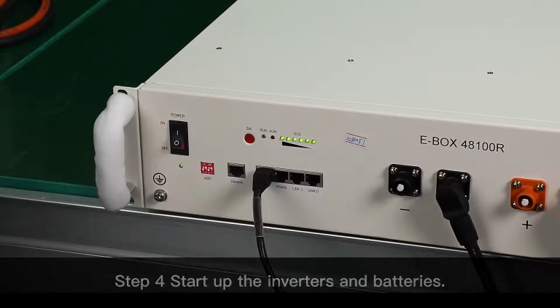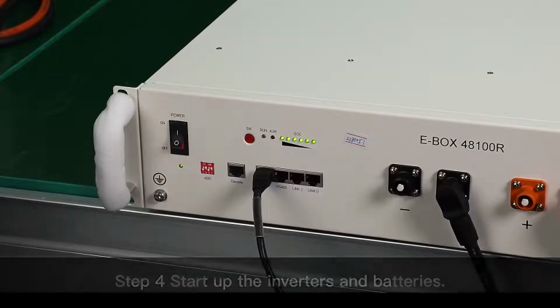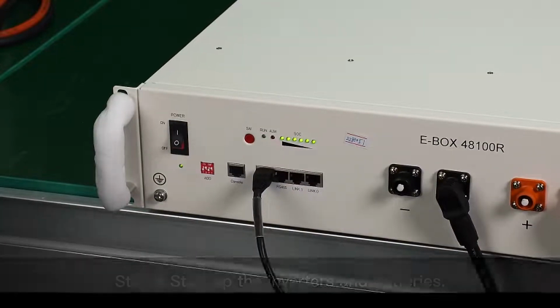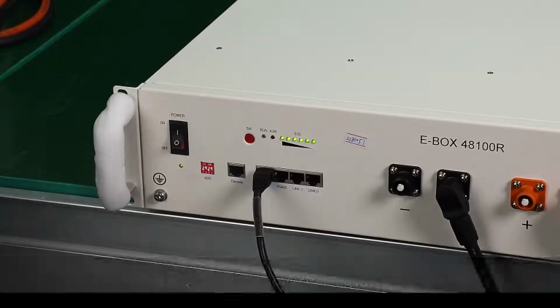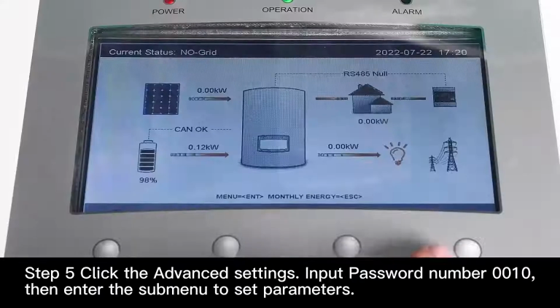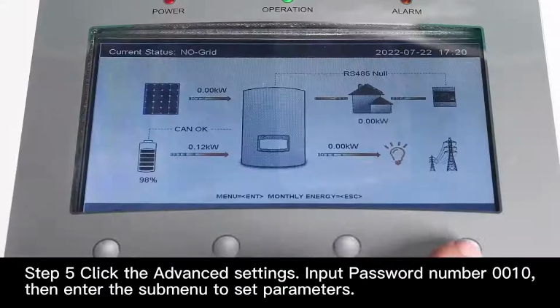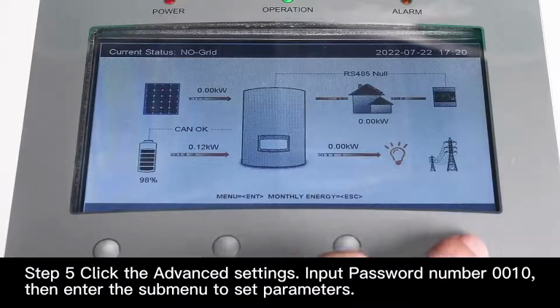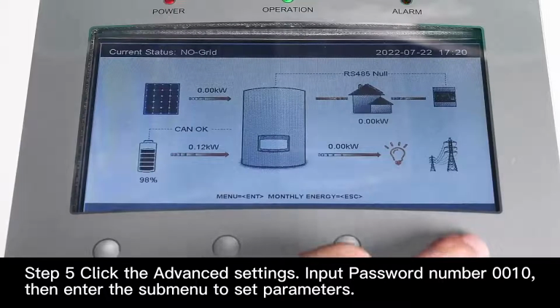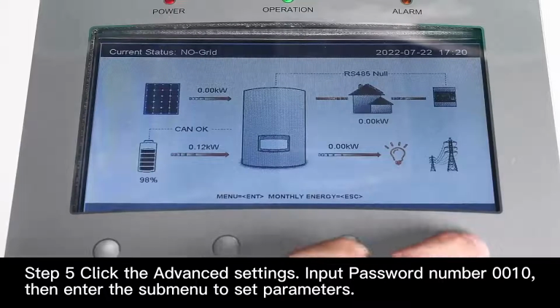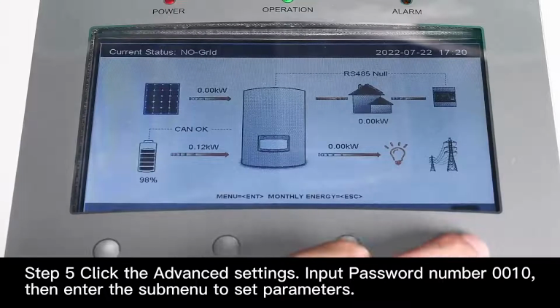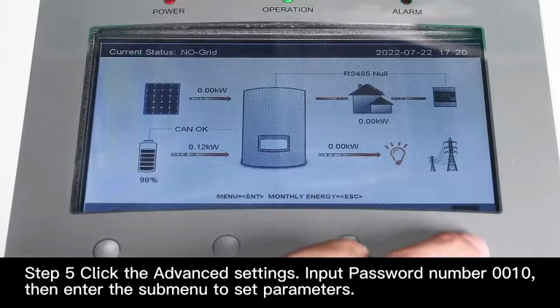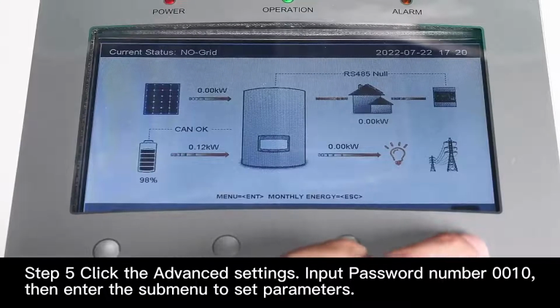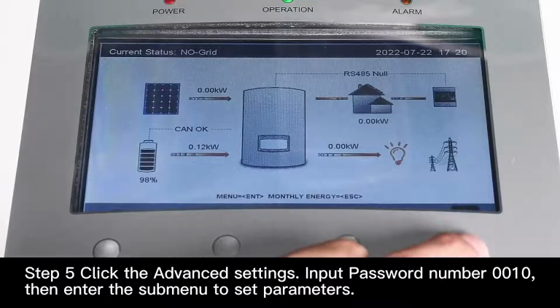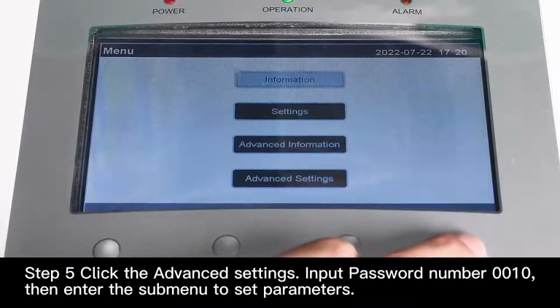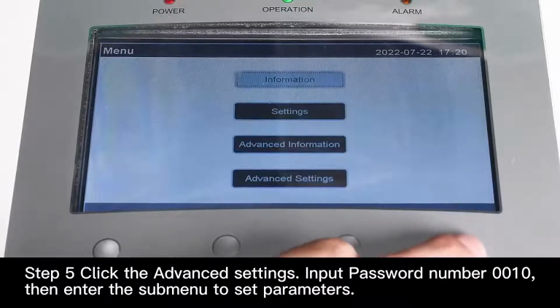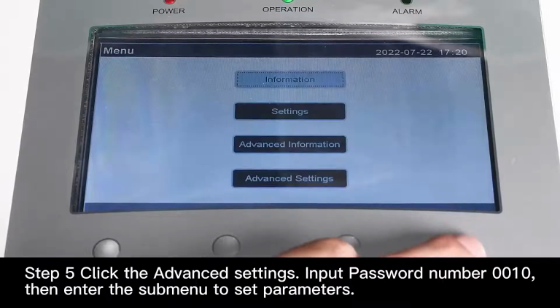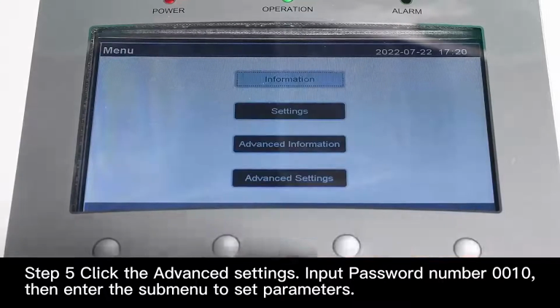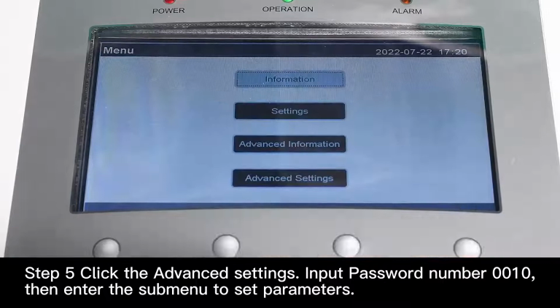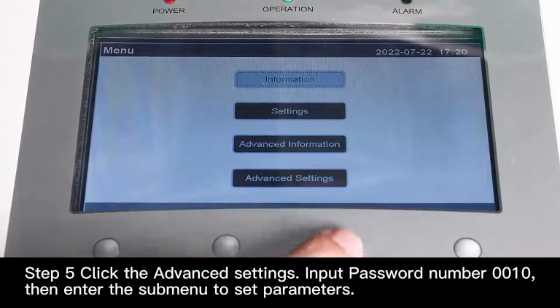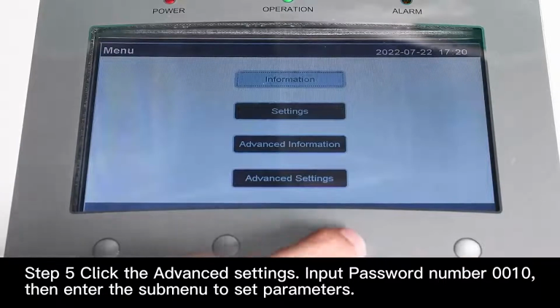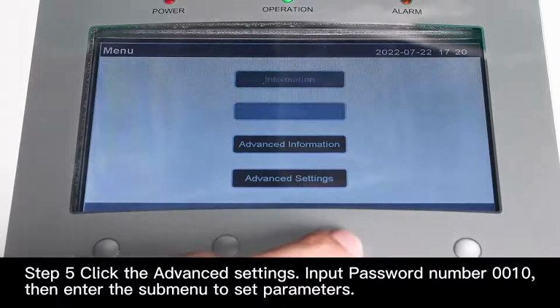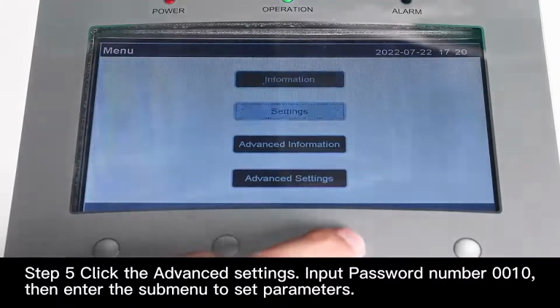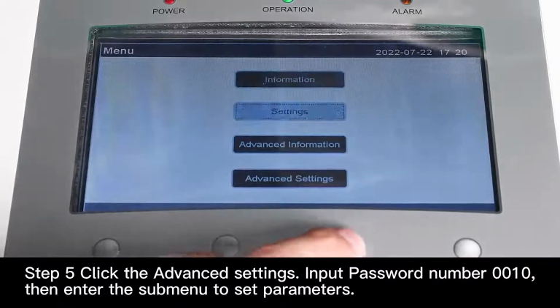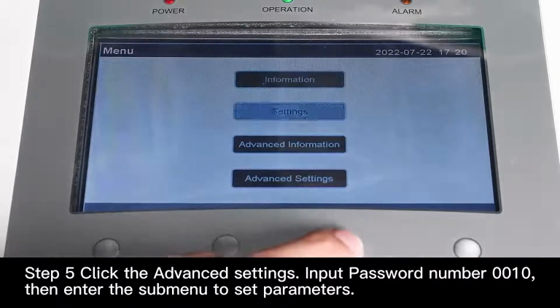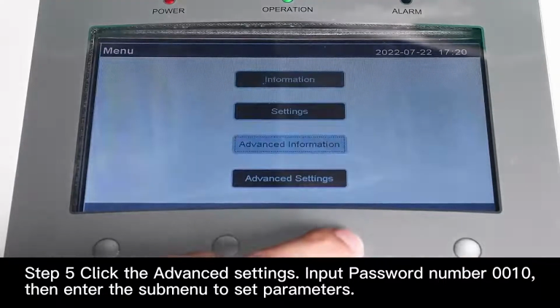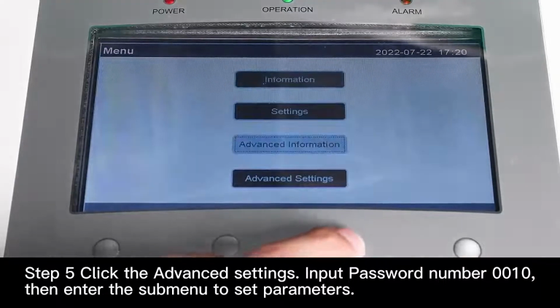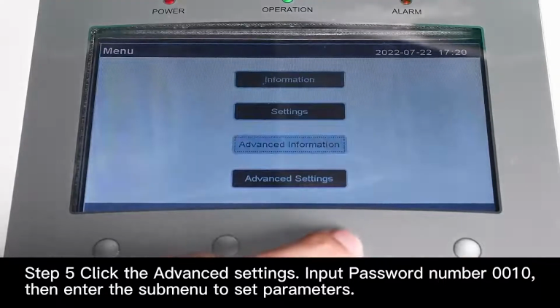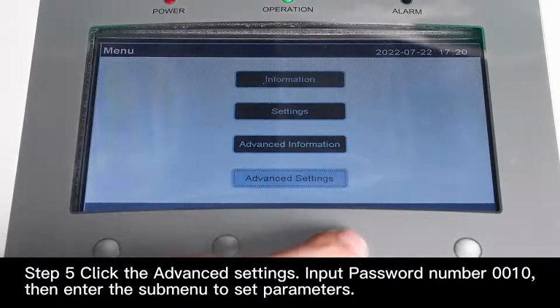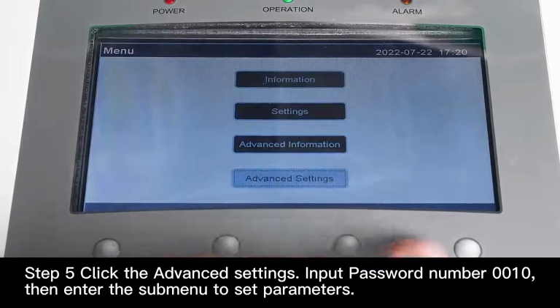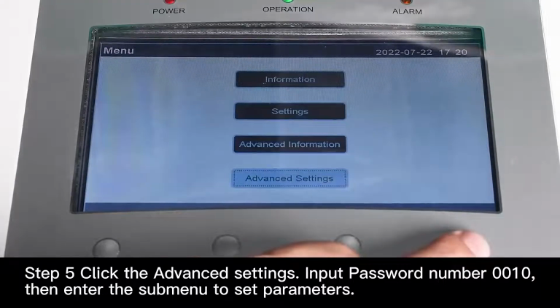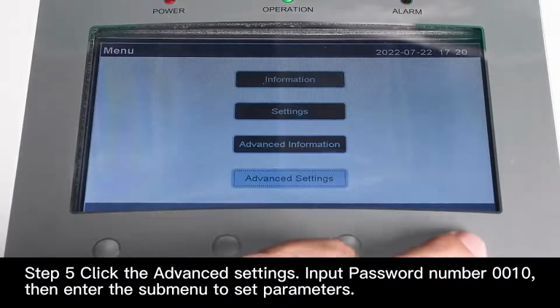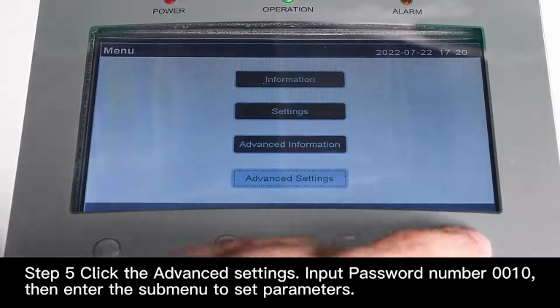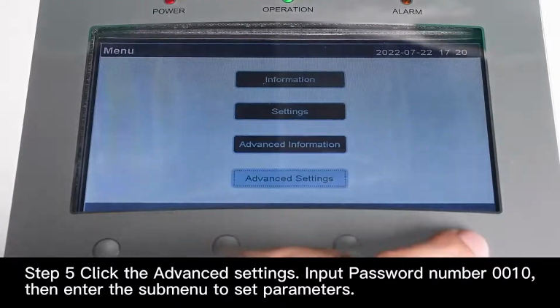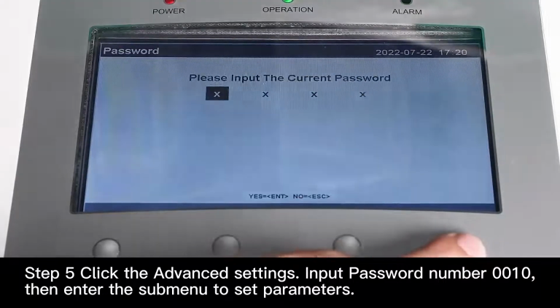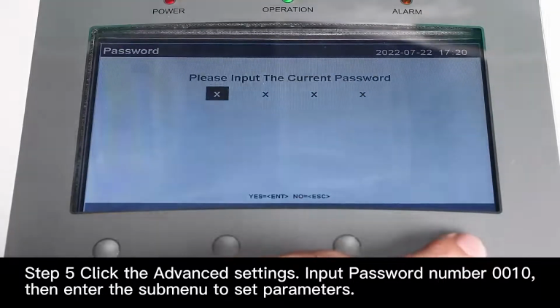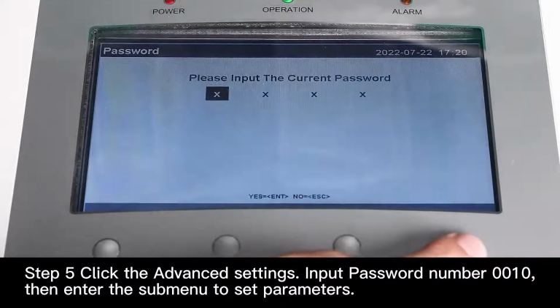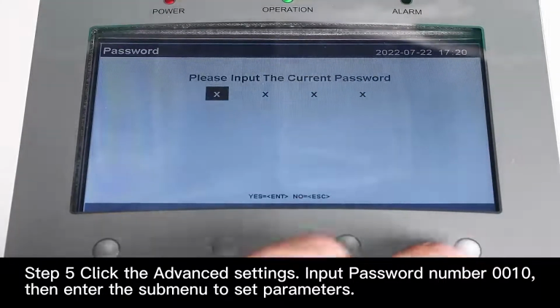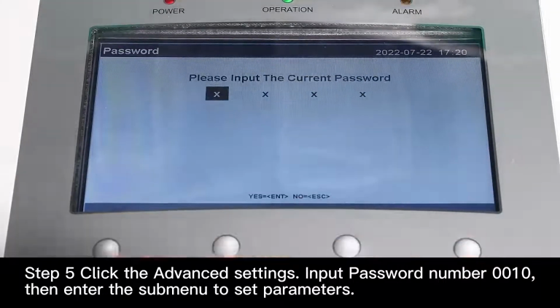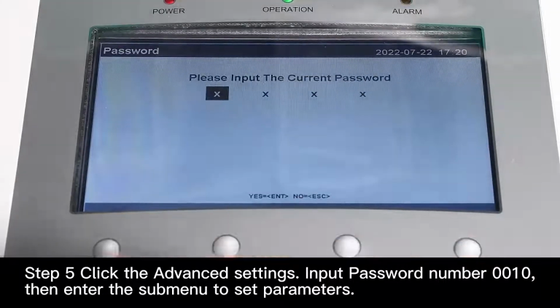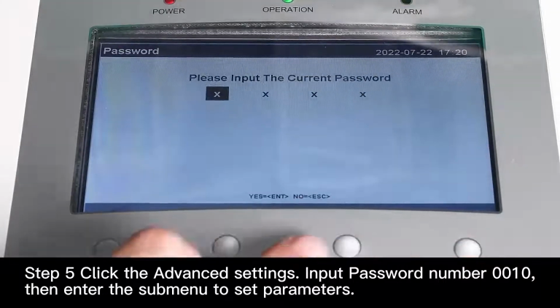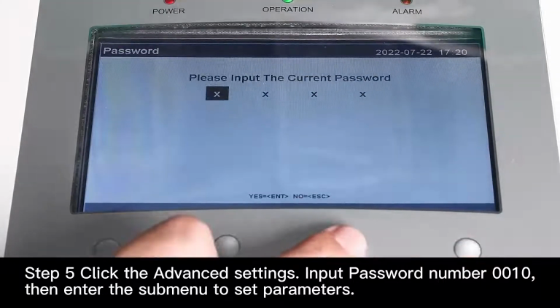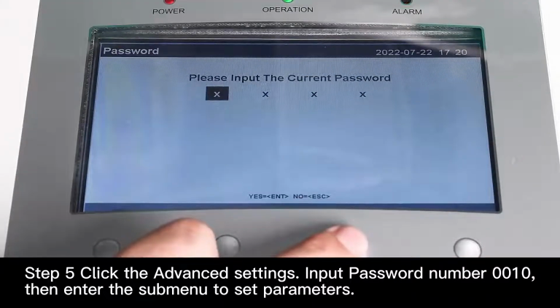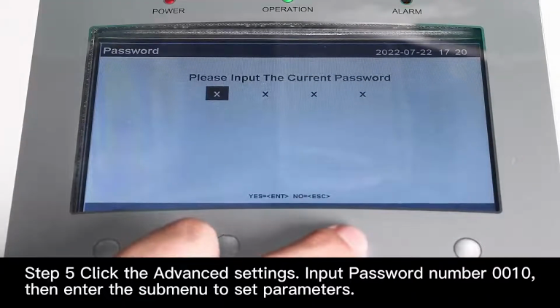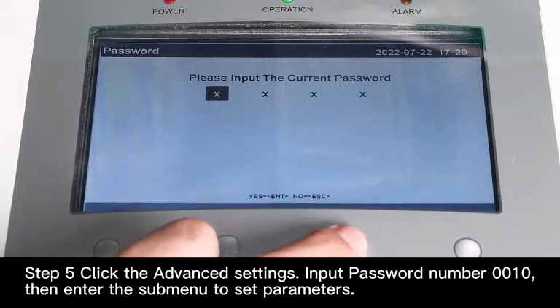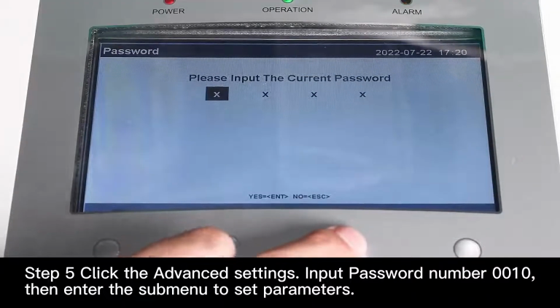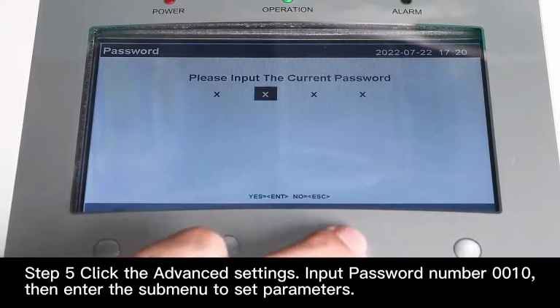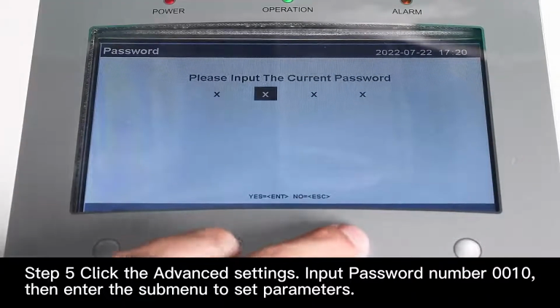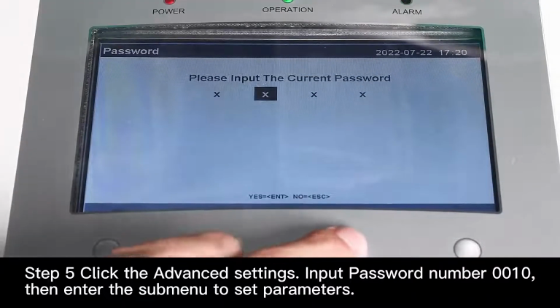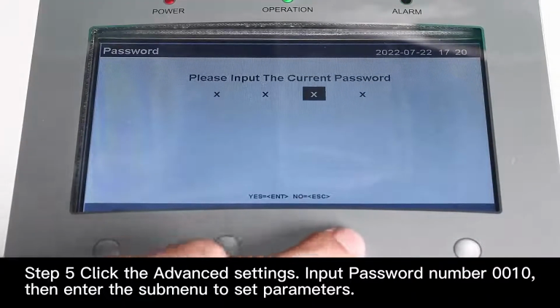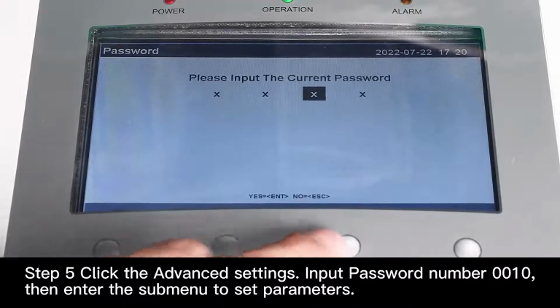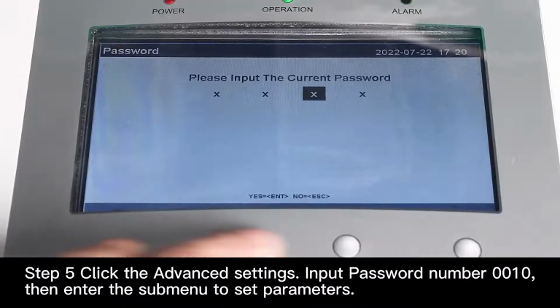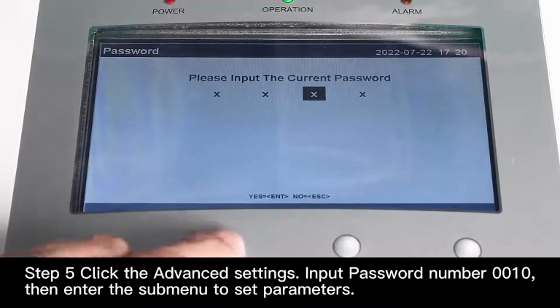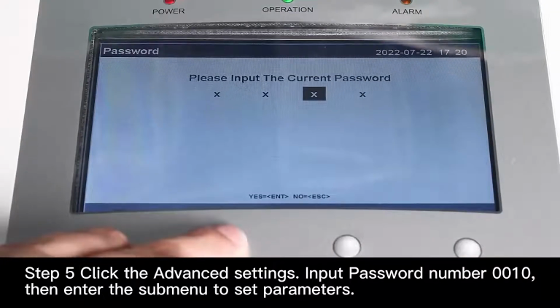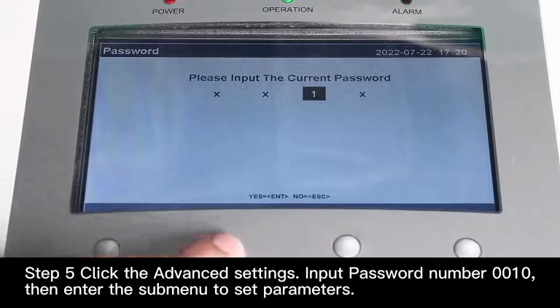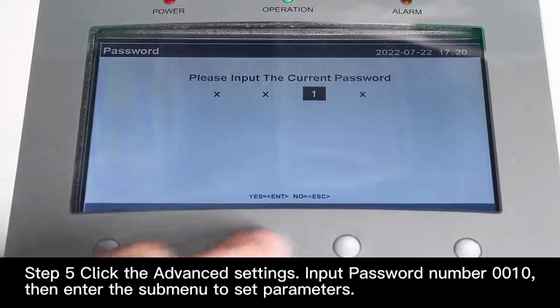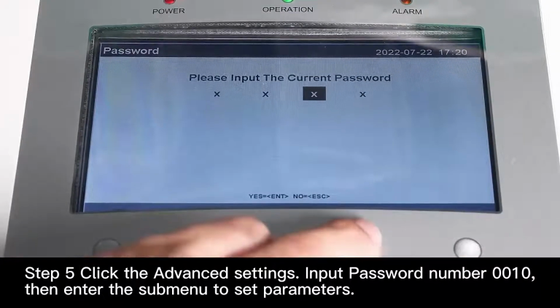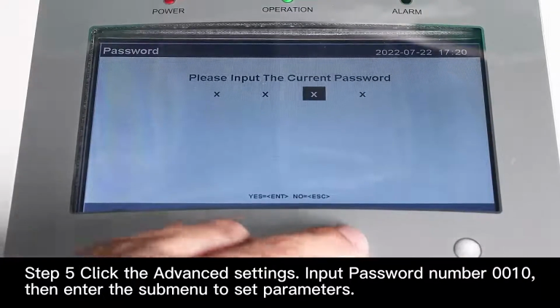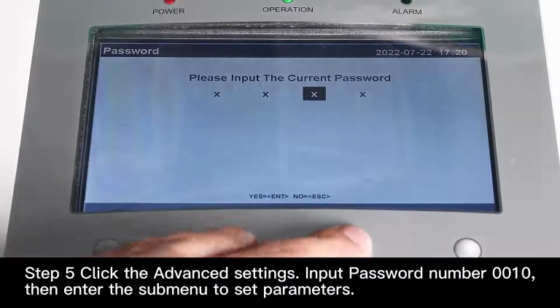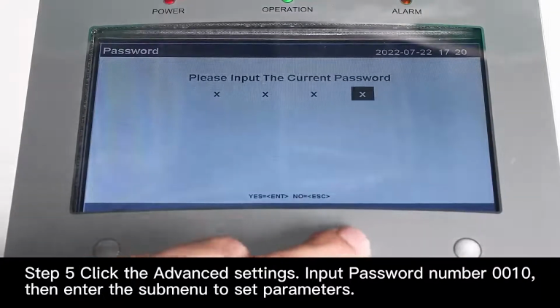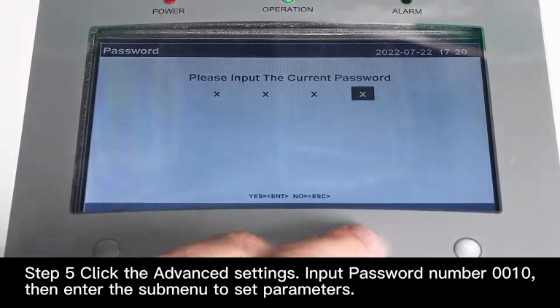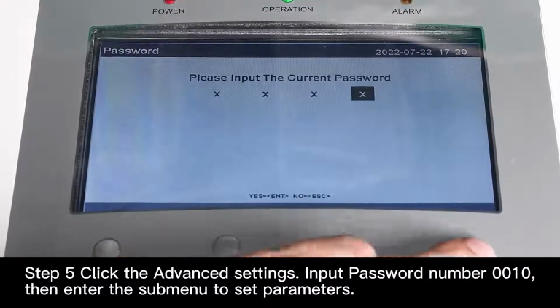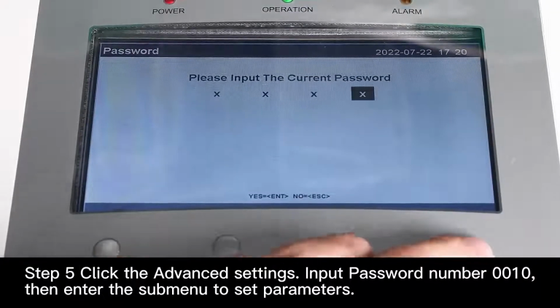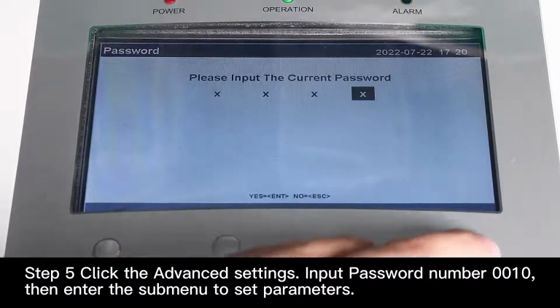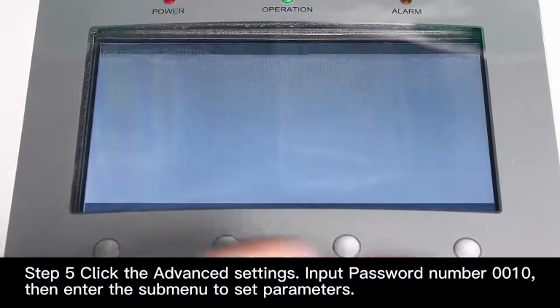Step 5. Click the advanced settings. Import password number 0010.